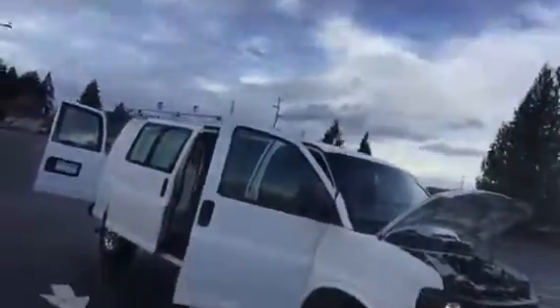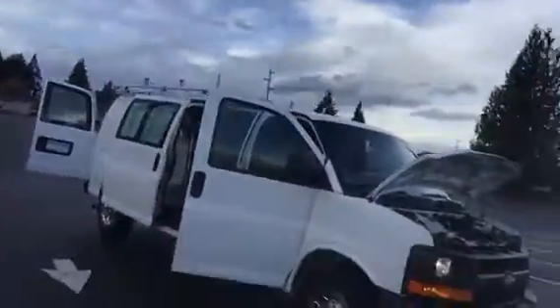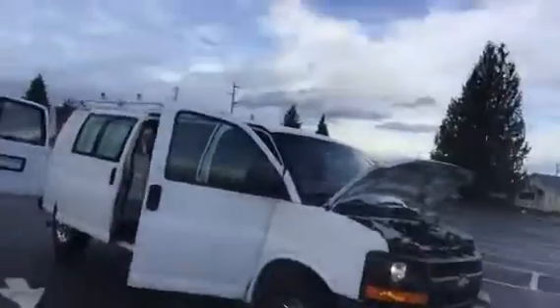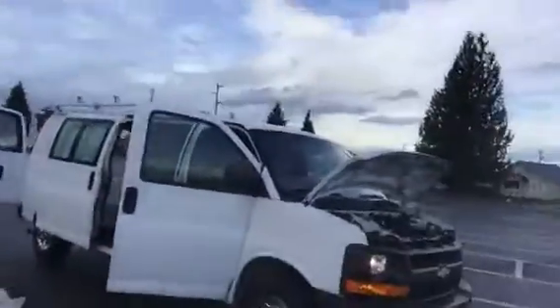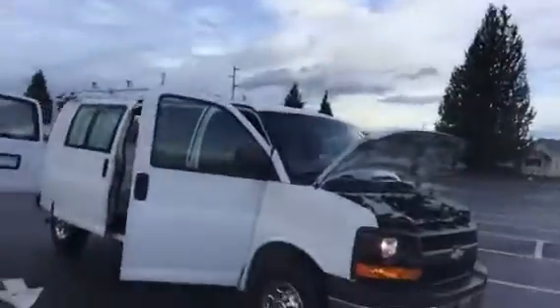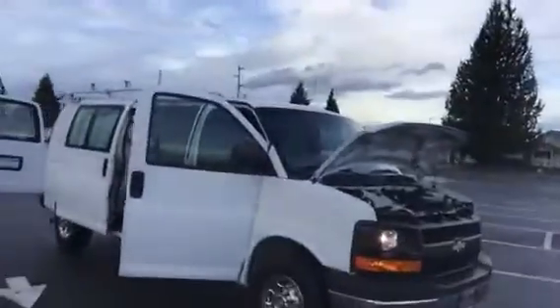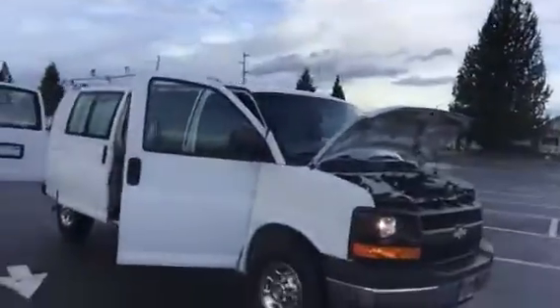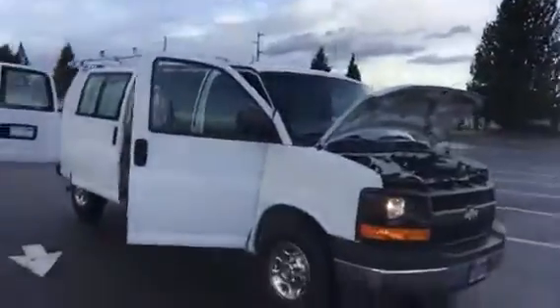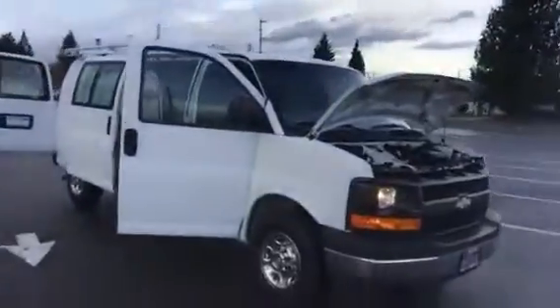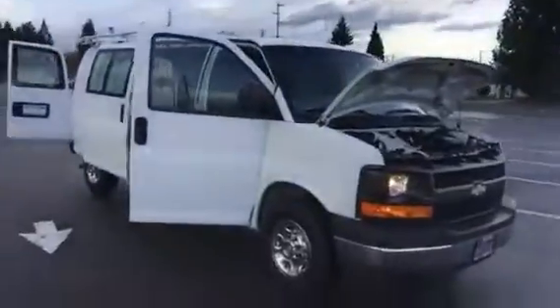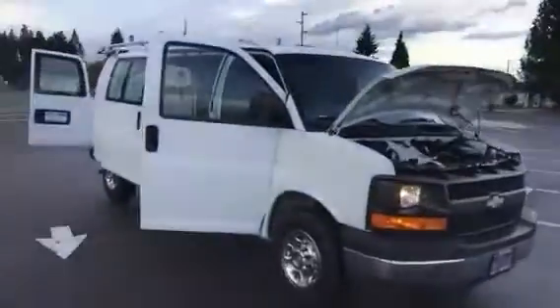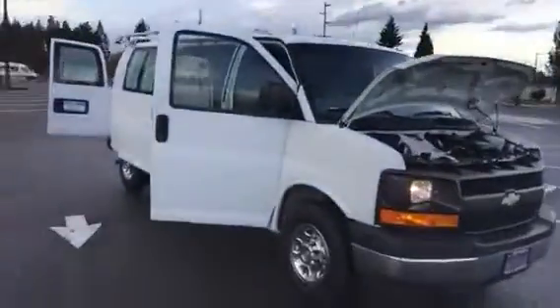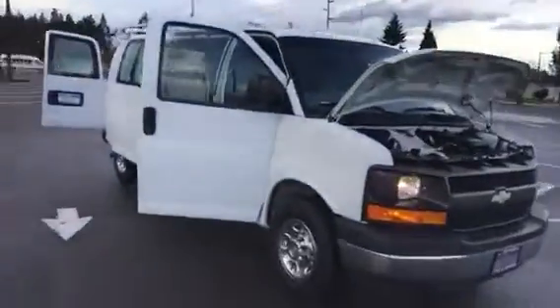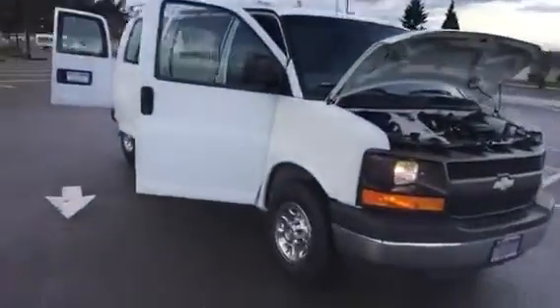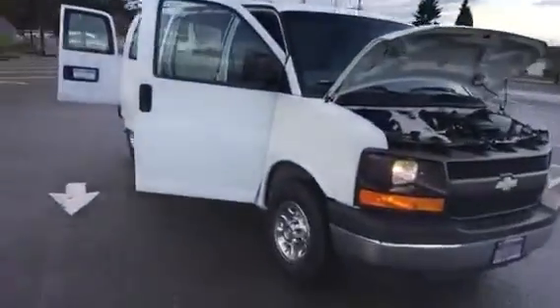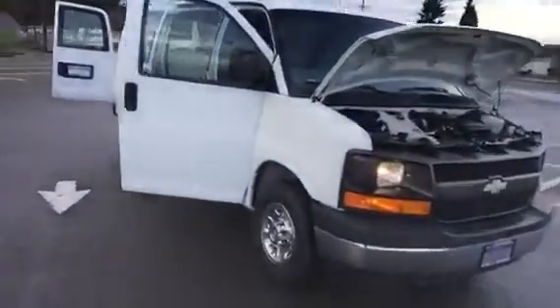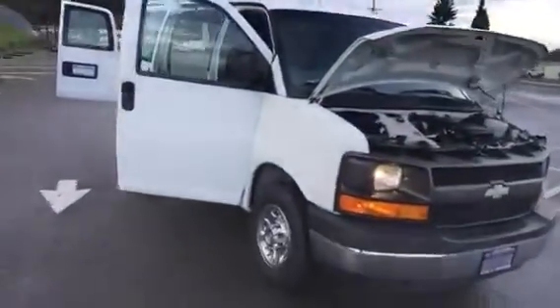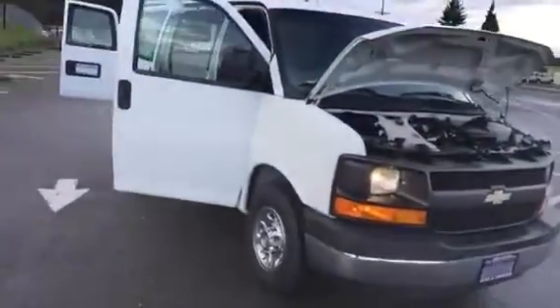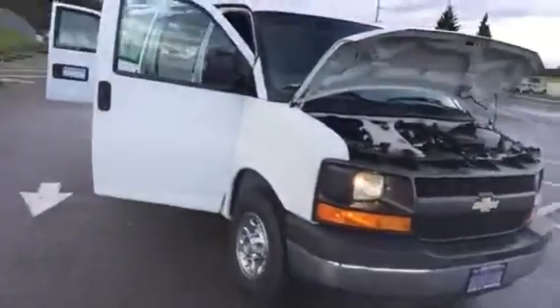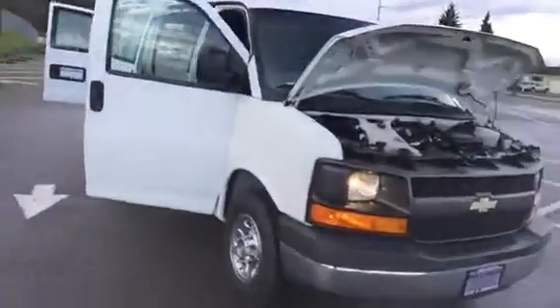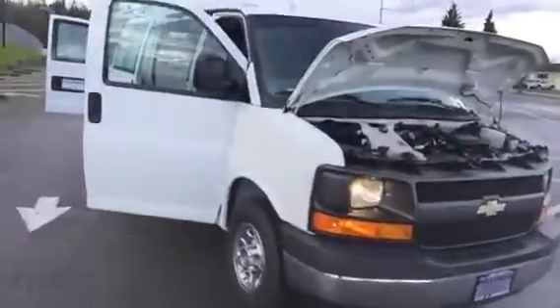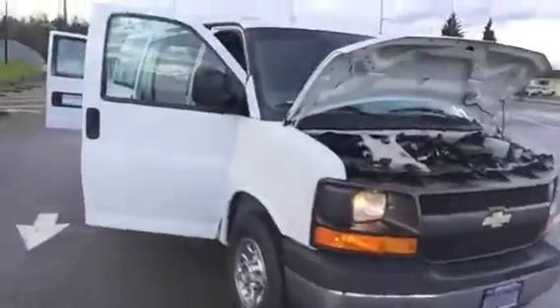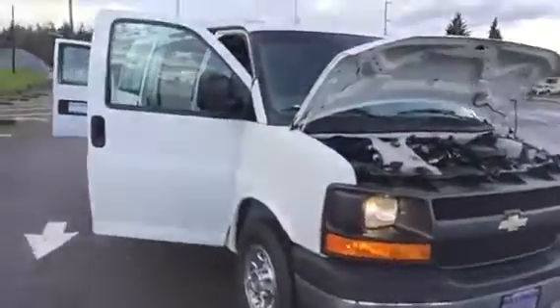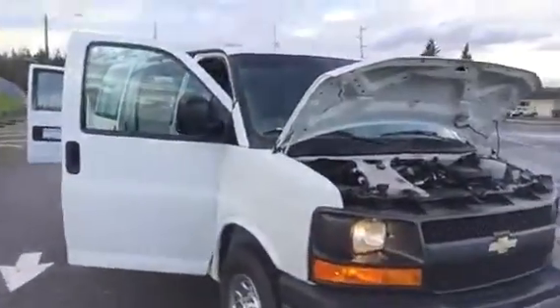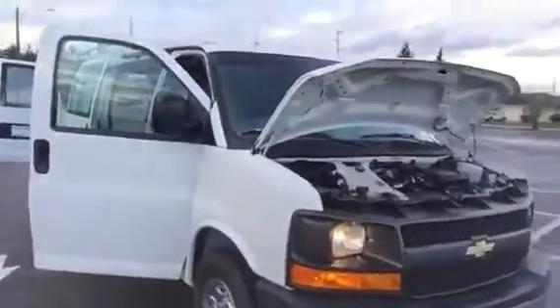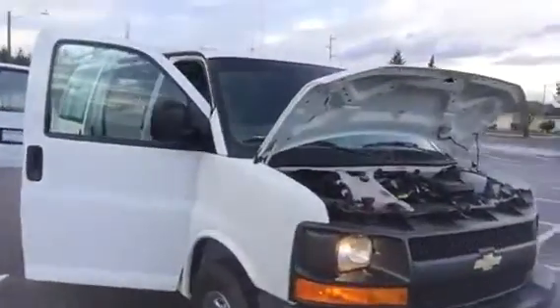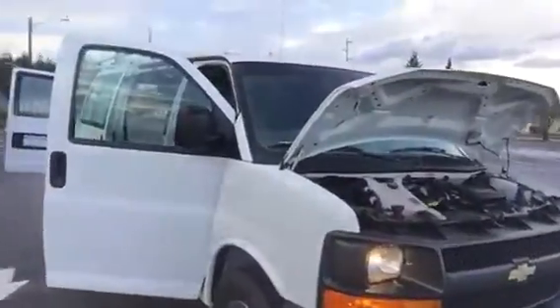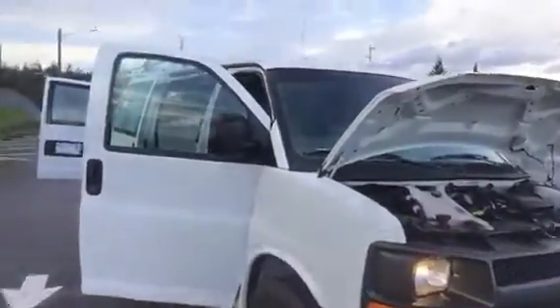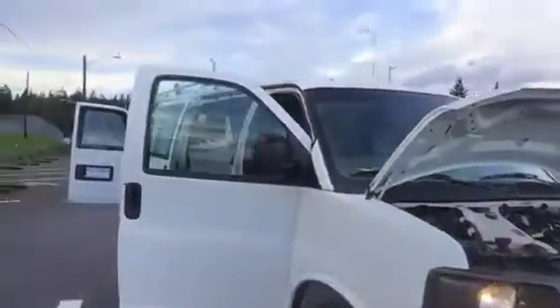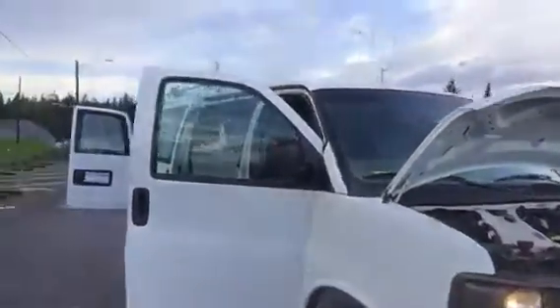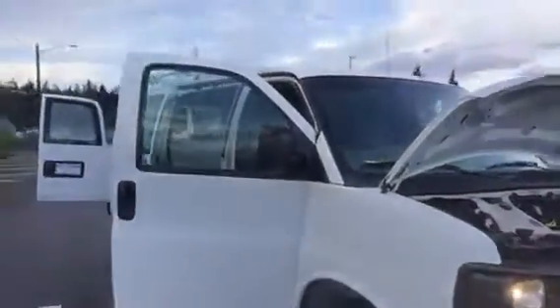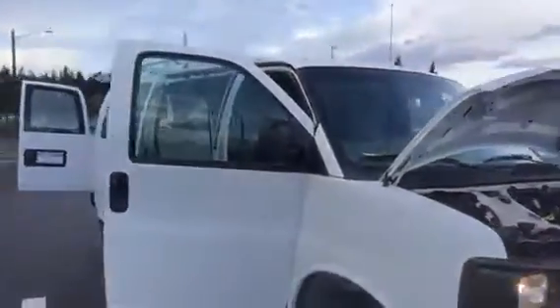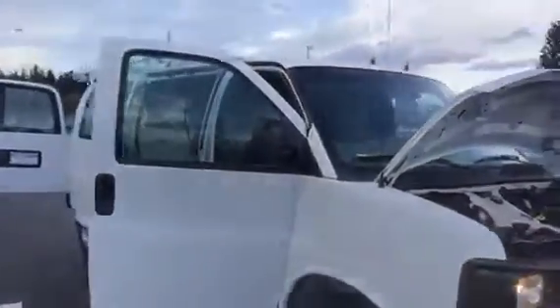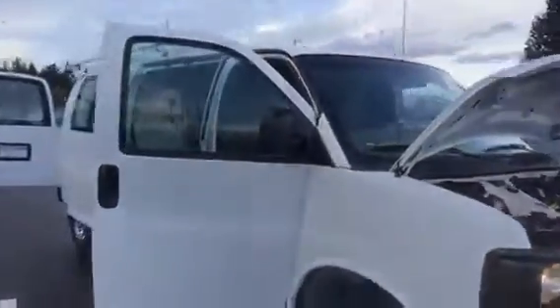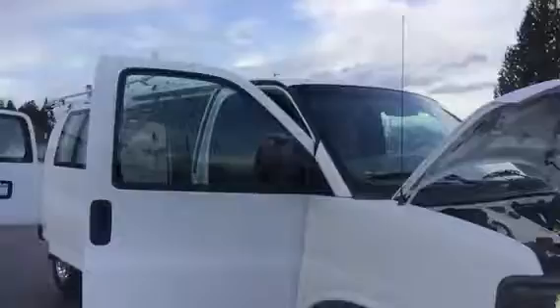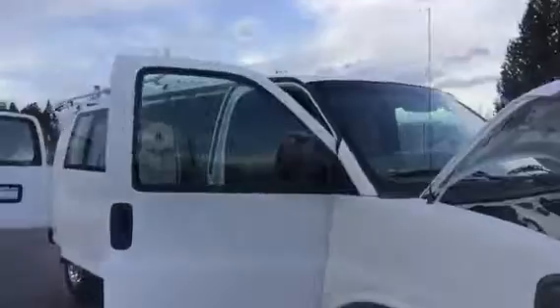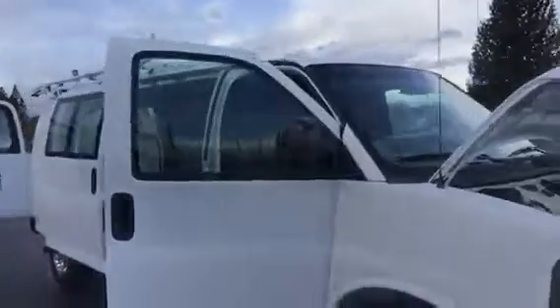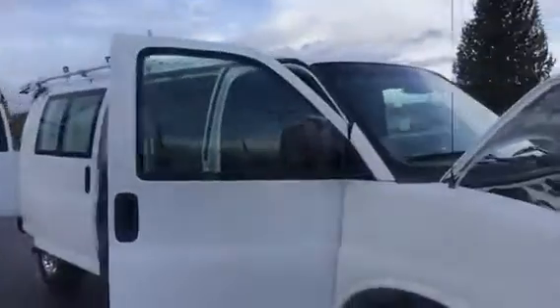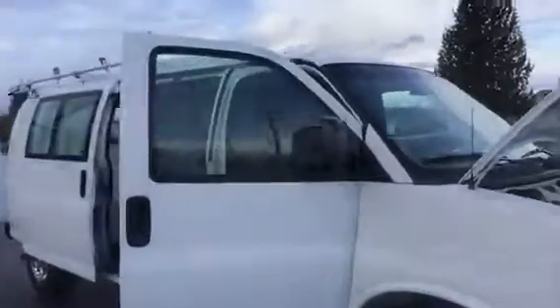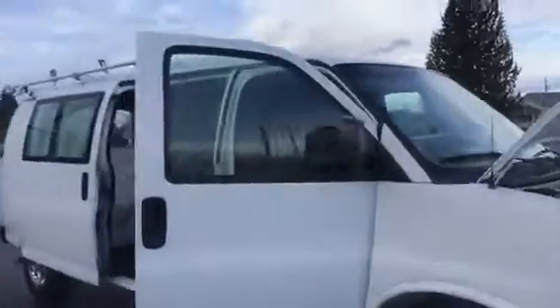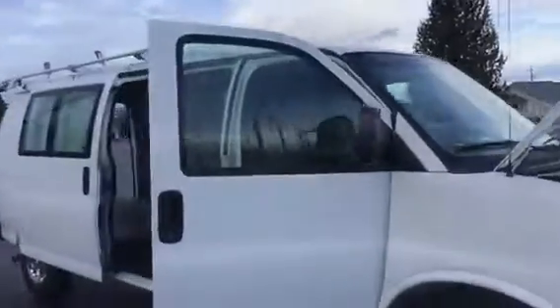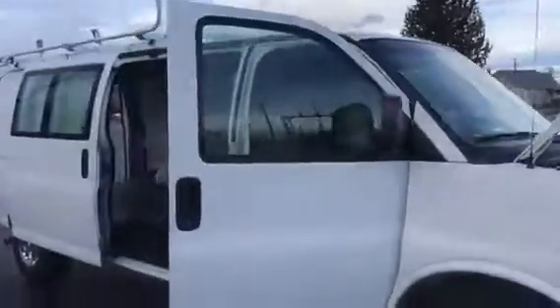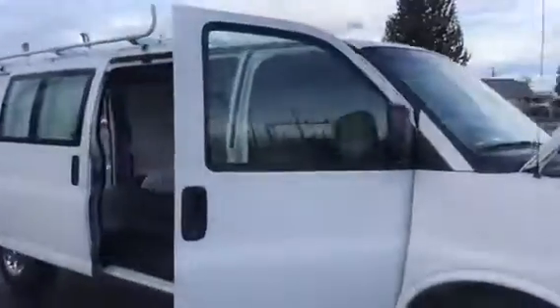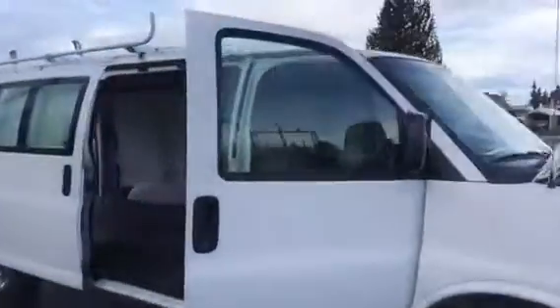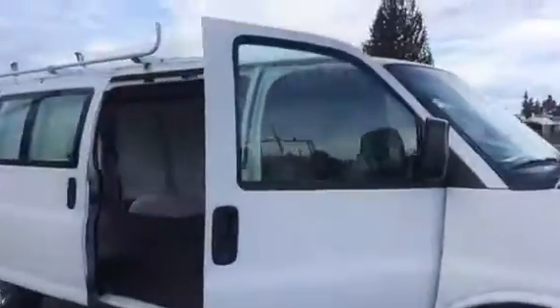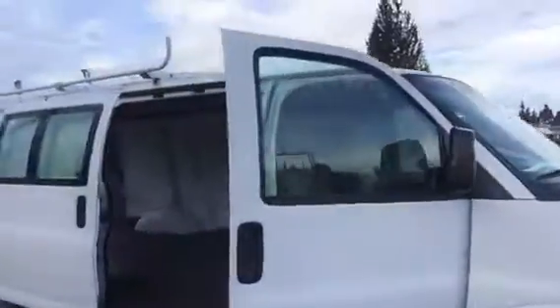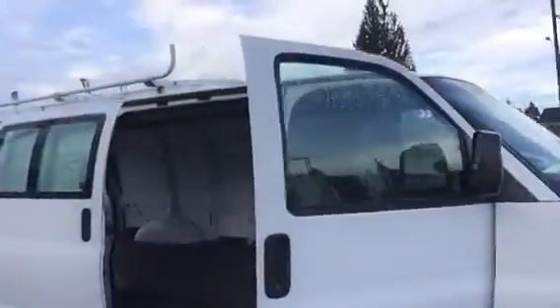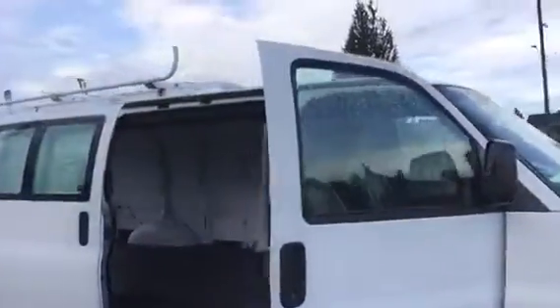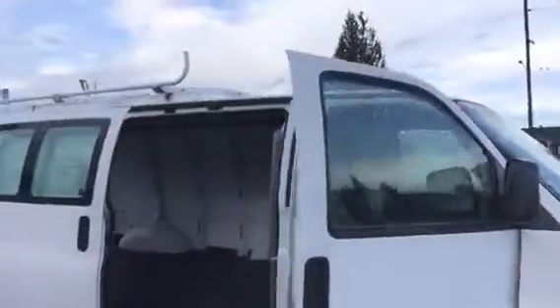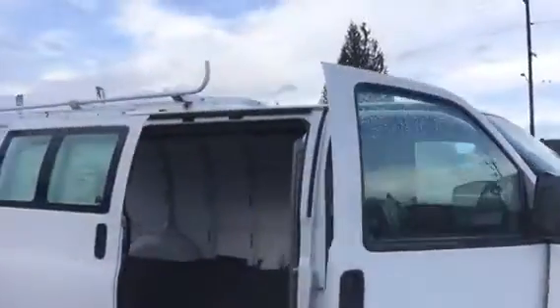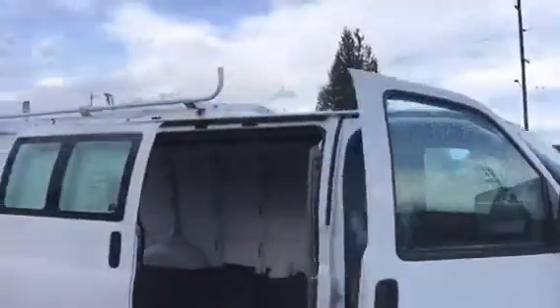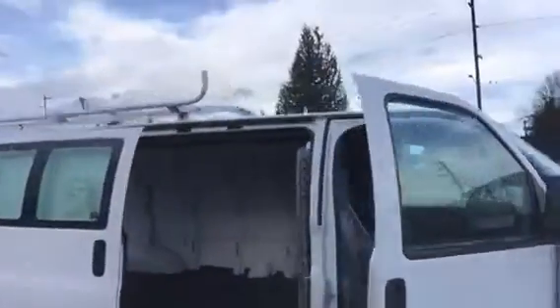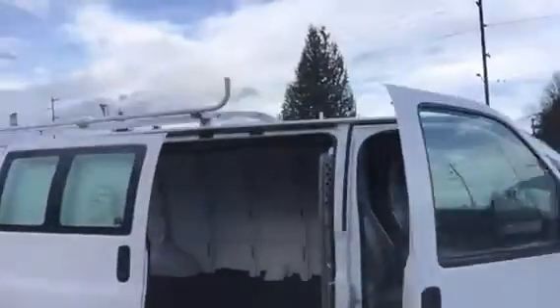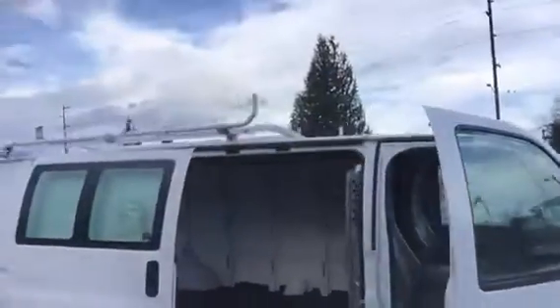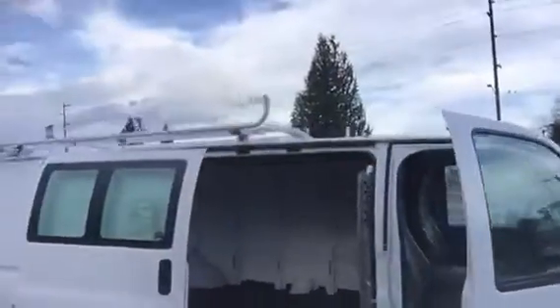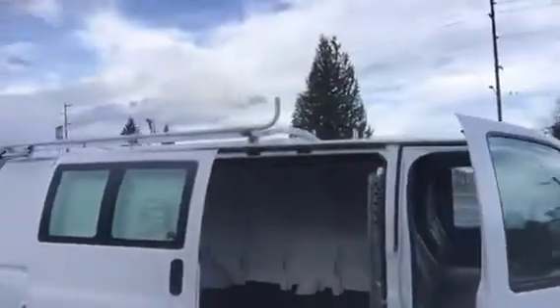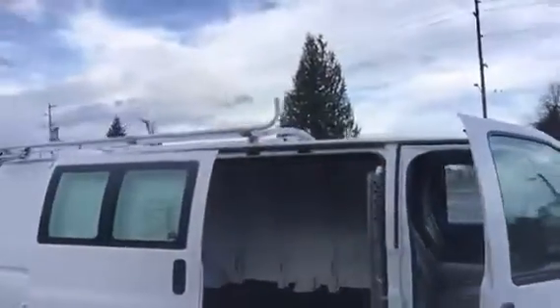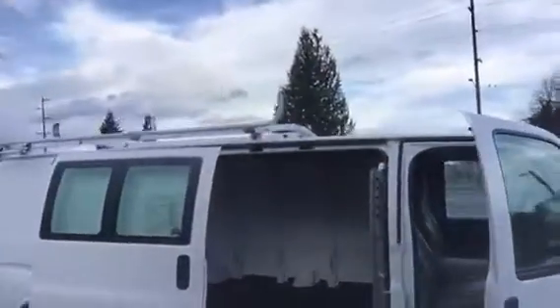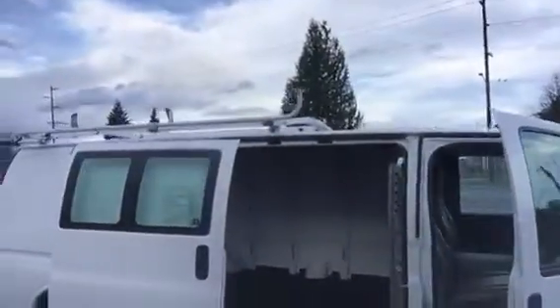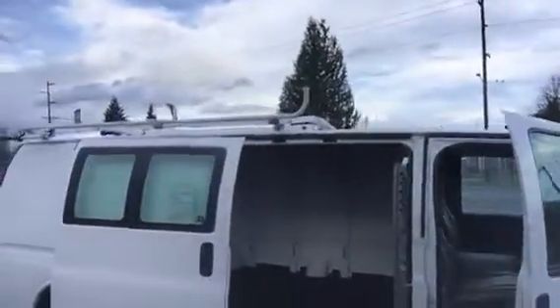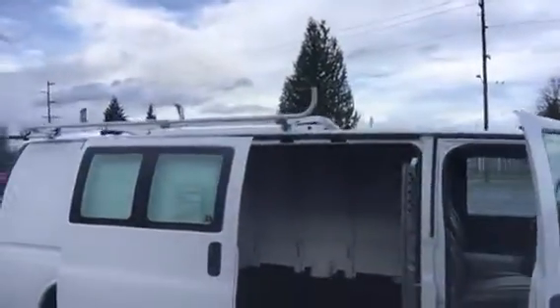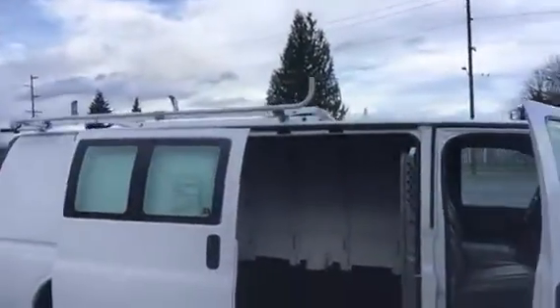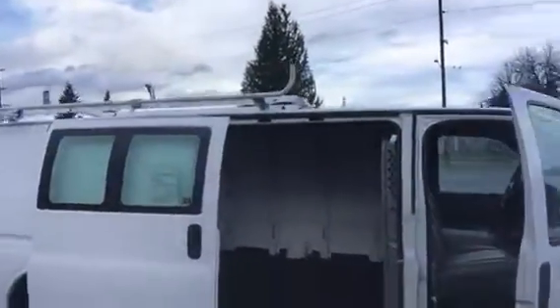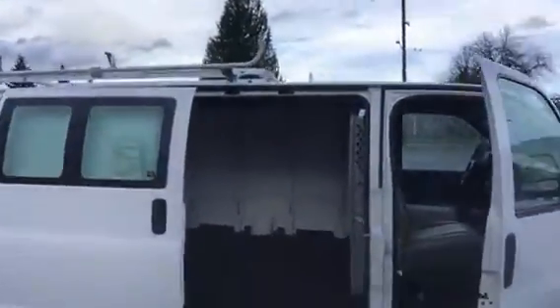It's got a 4.8 liter V8. This is a very nice van — it's got 79,000 miles on it. It's got a very nice ladder rack.